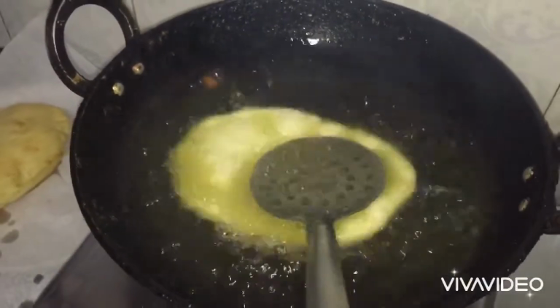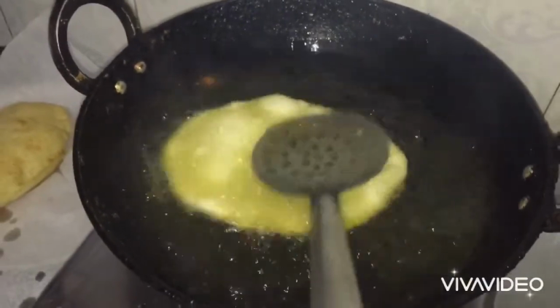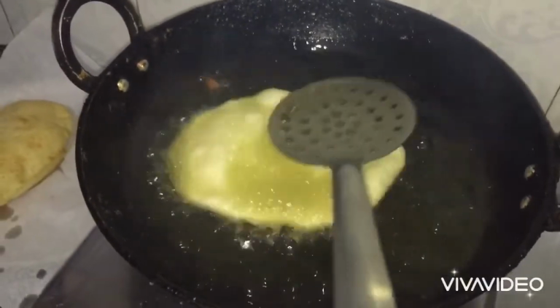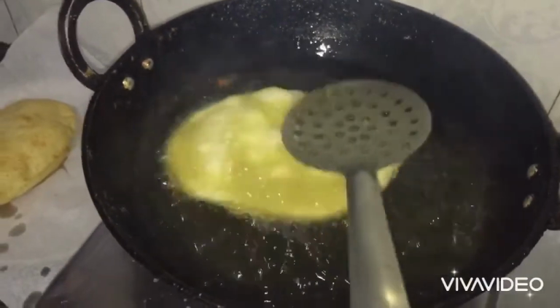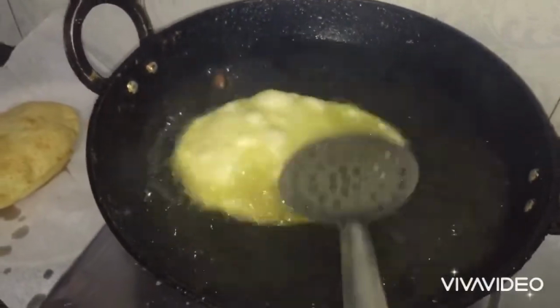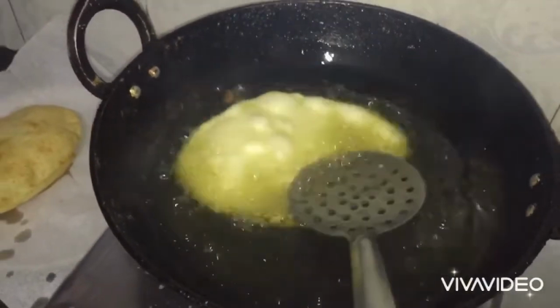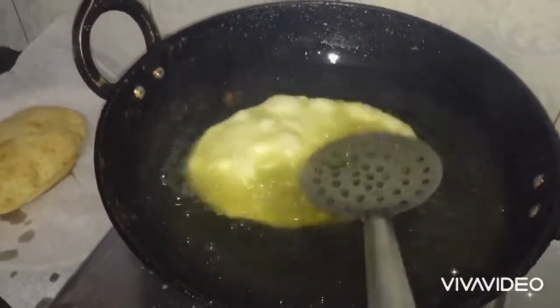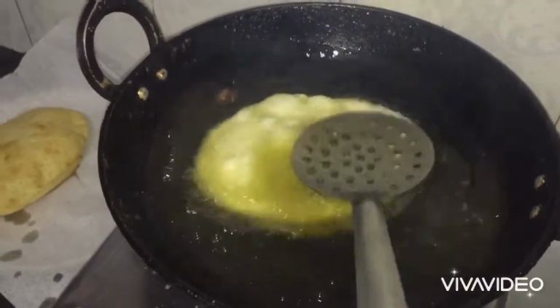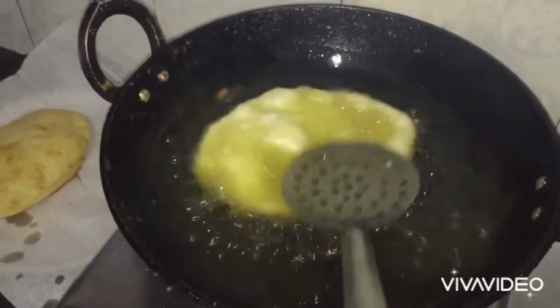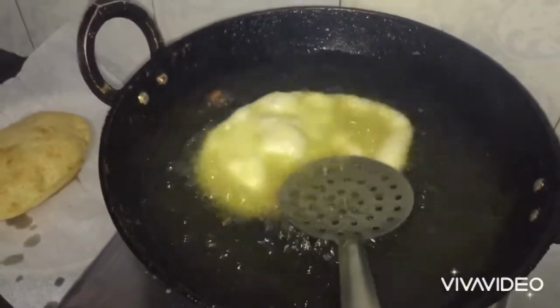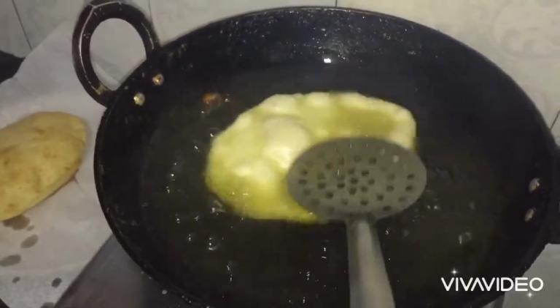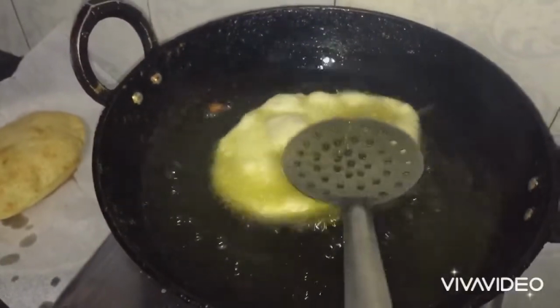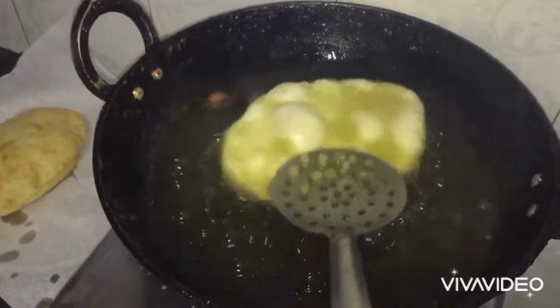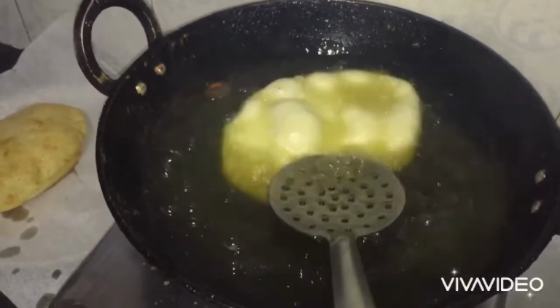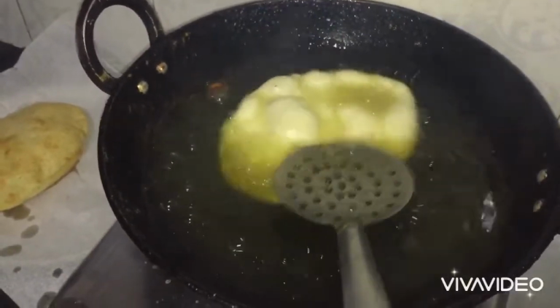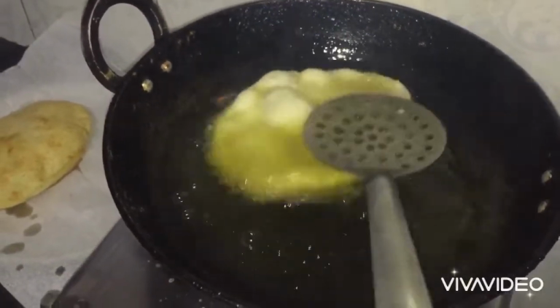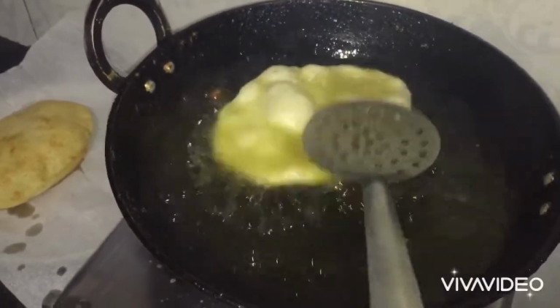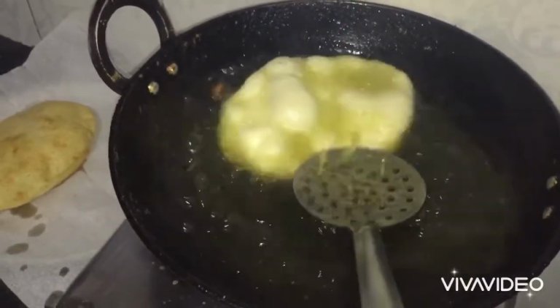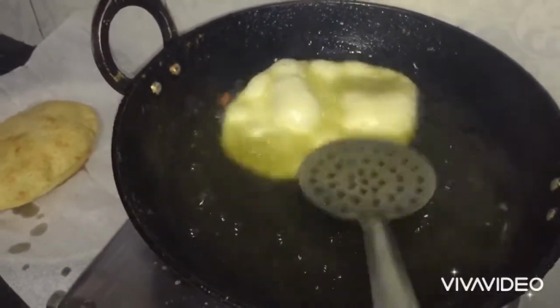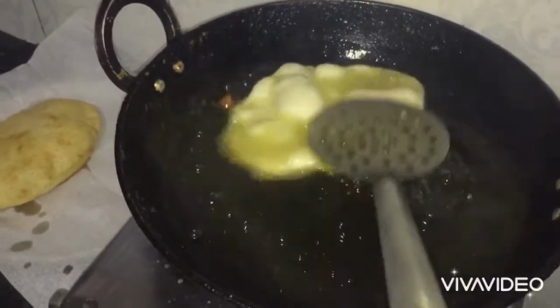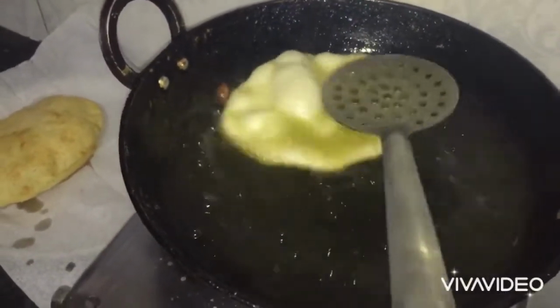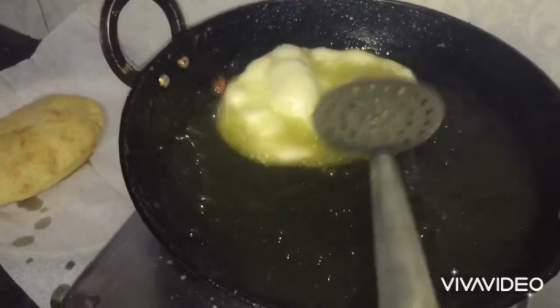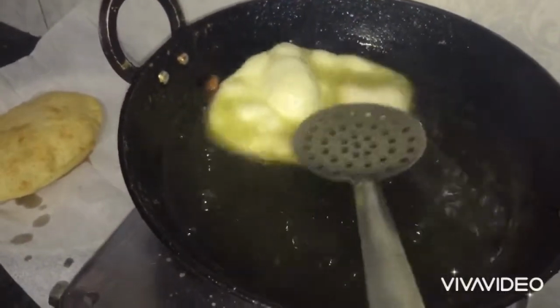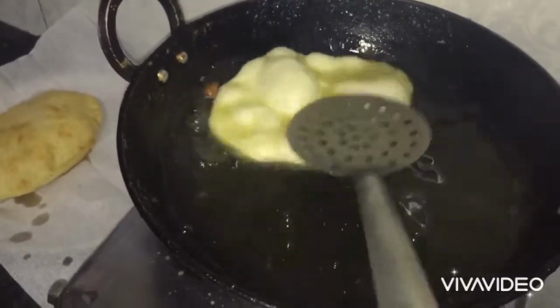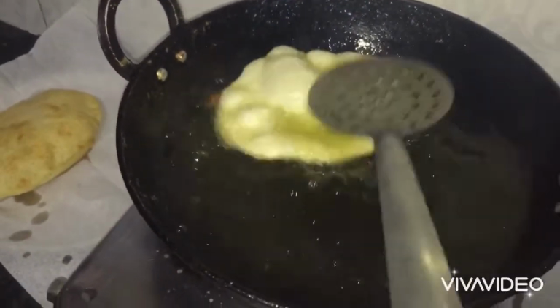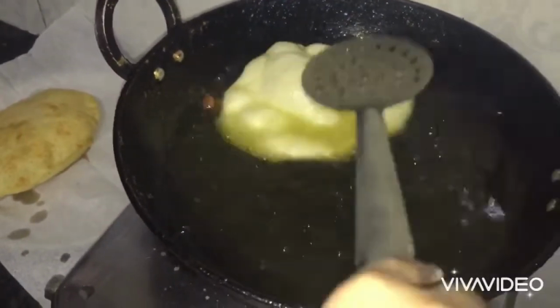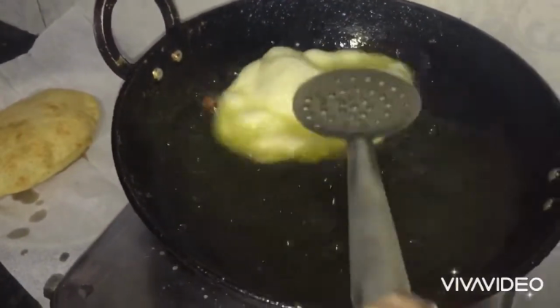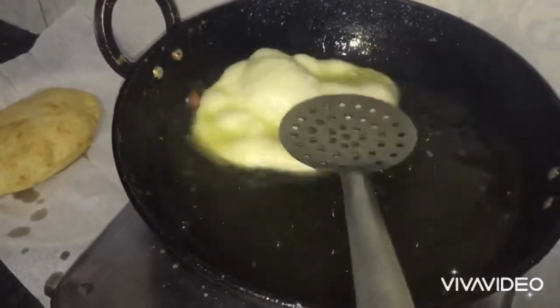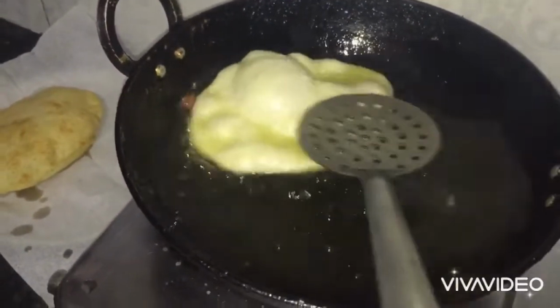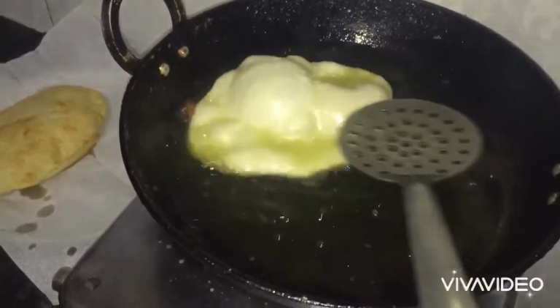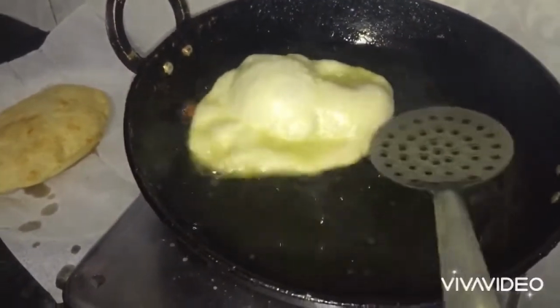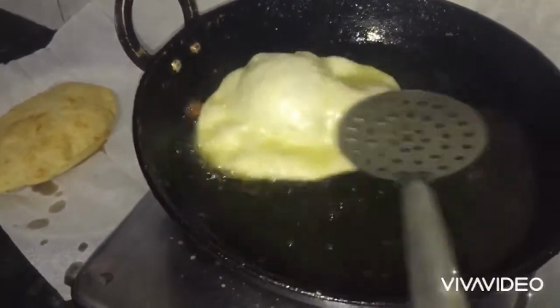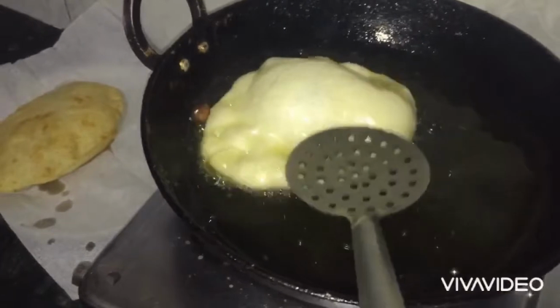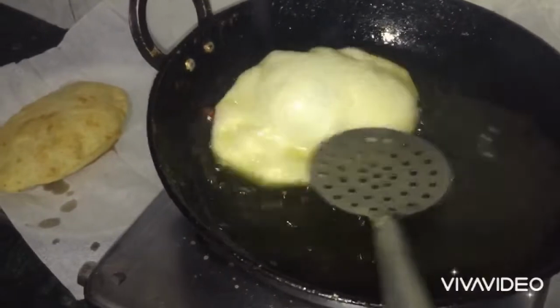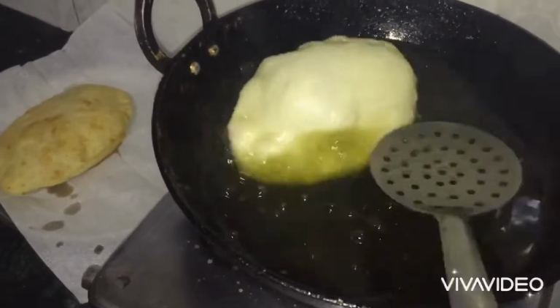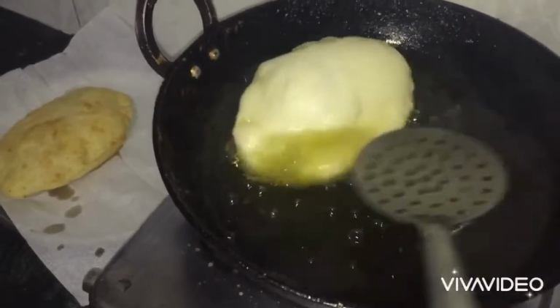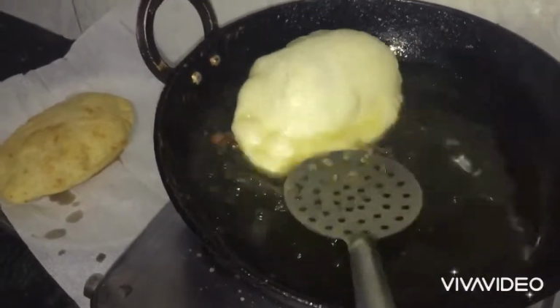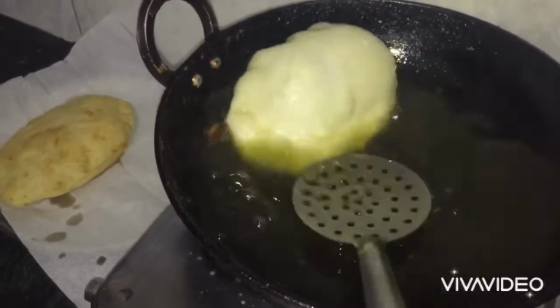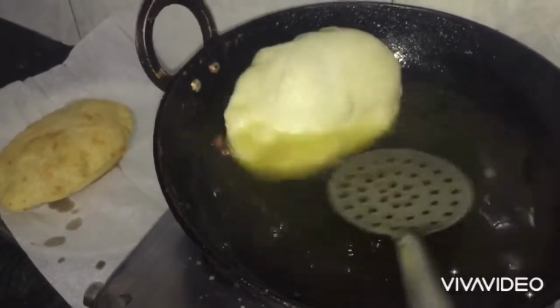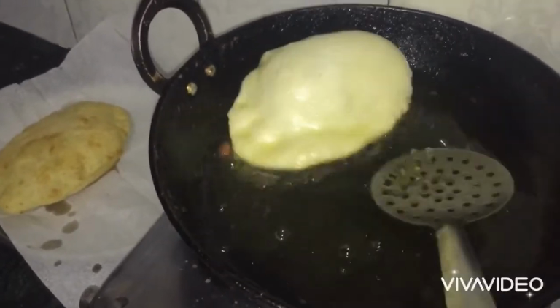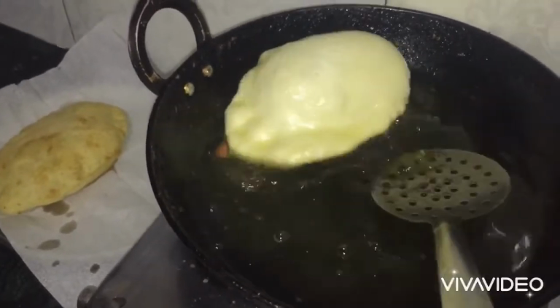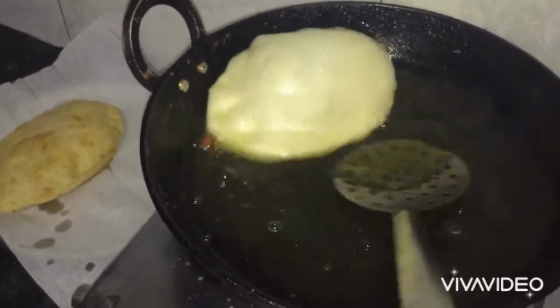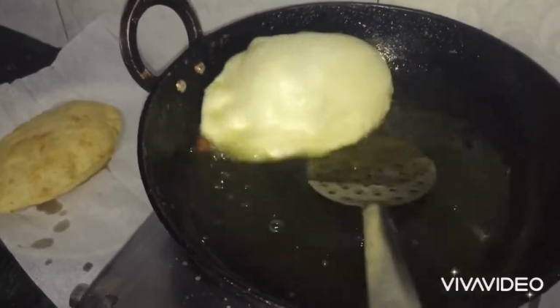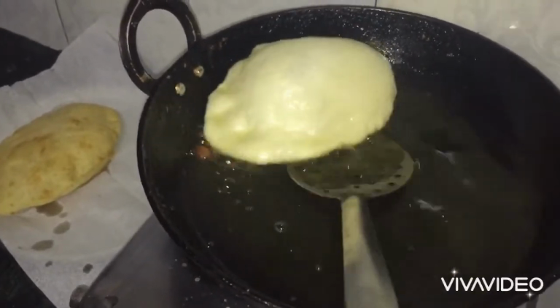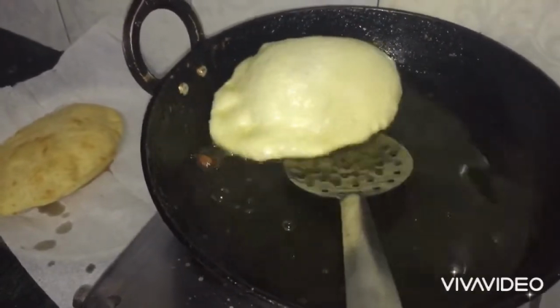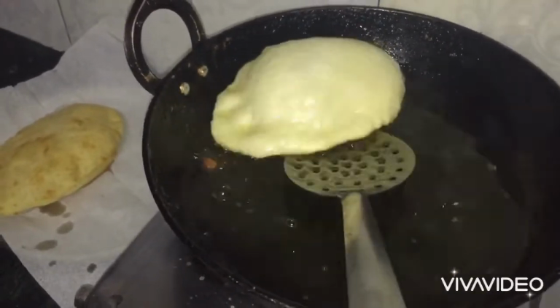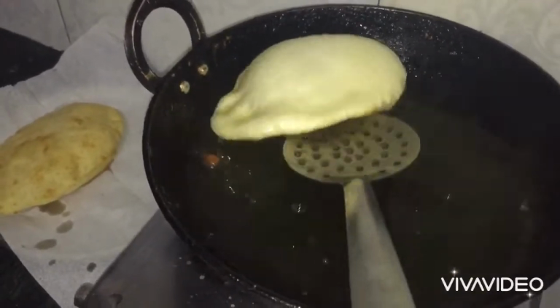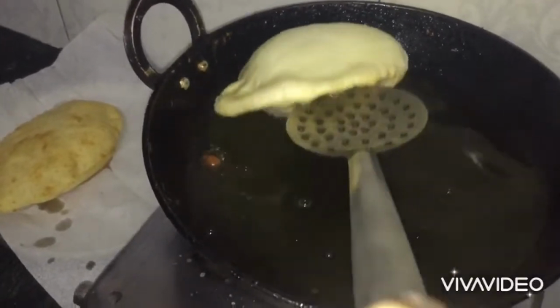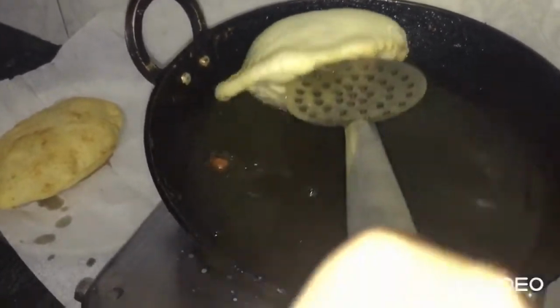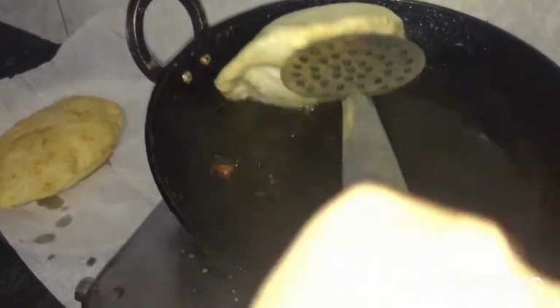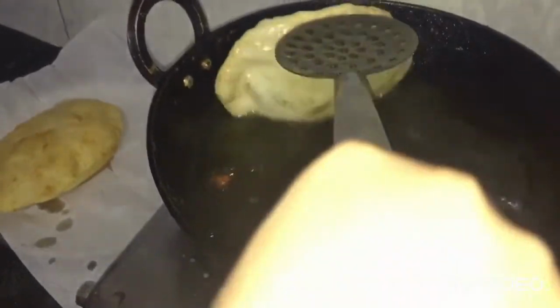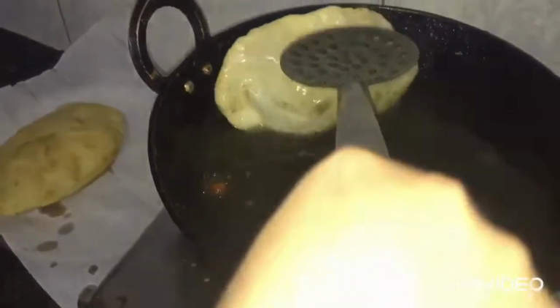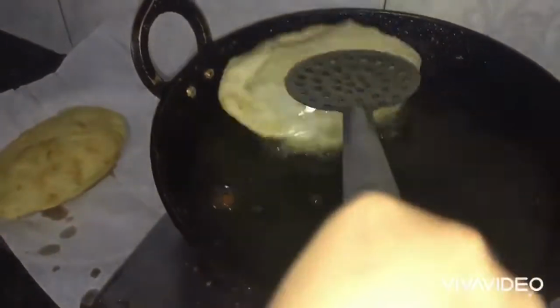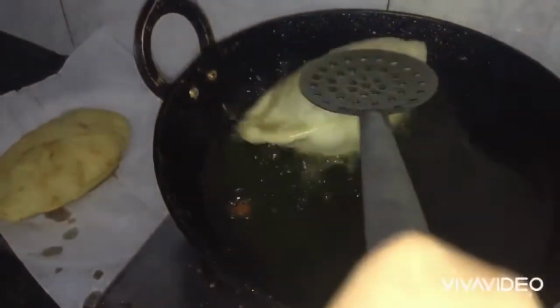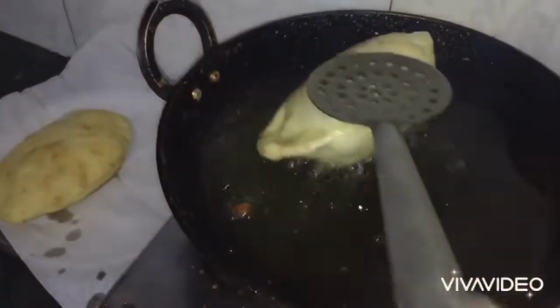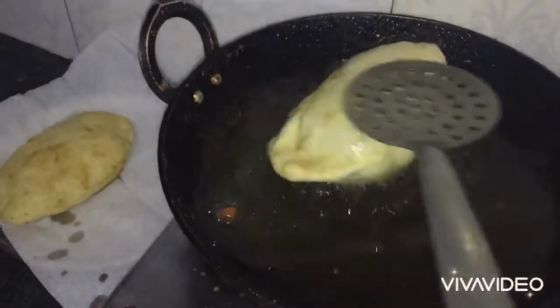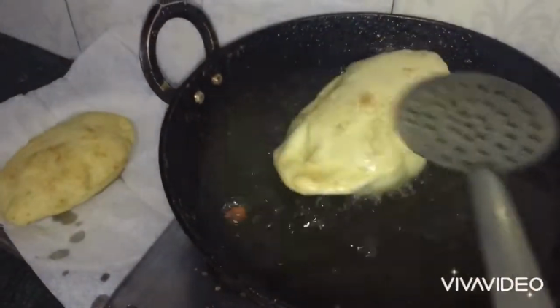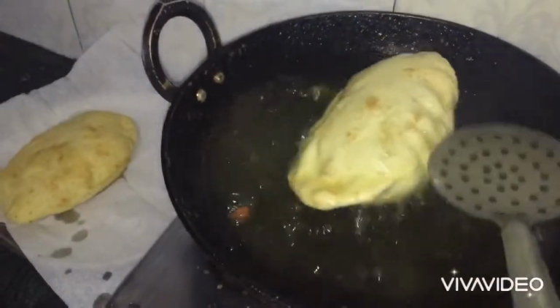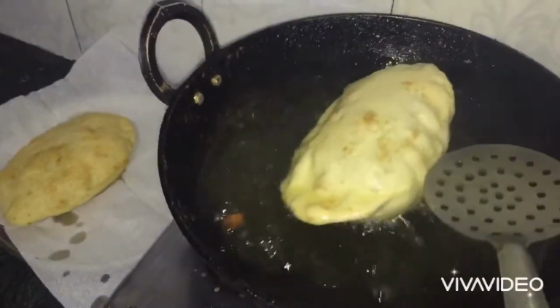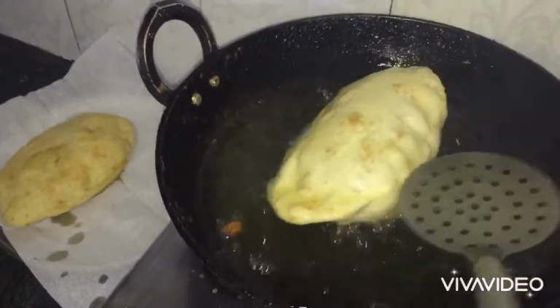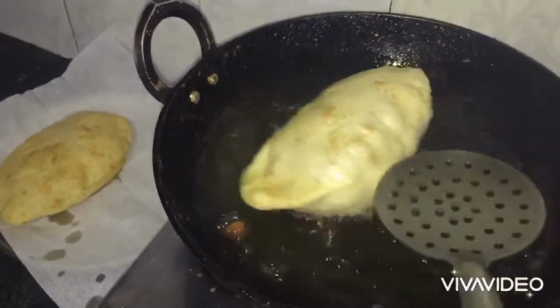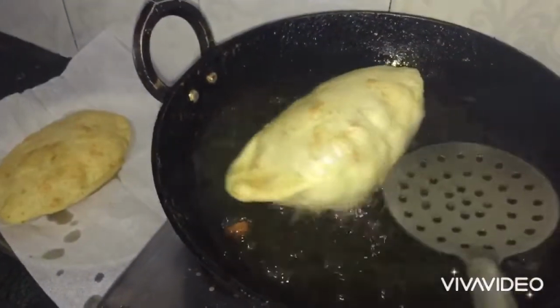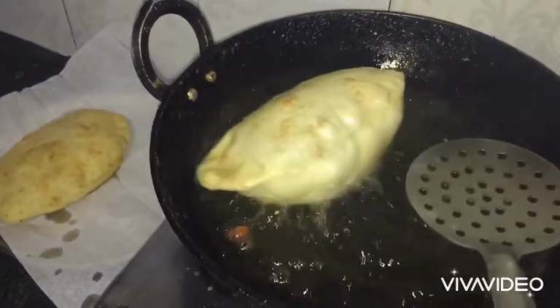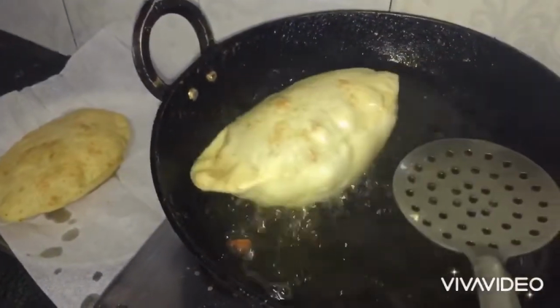Now we will turn it into the oil. This recipe will be very fluffy, soft and full of flour. Now we will turn it over.